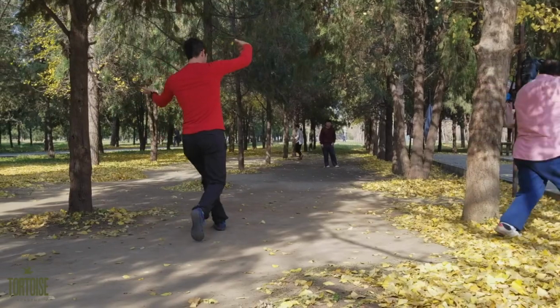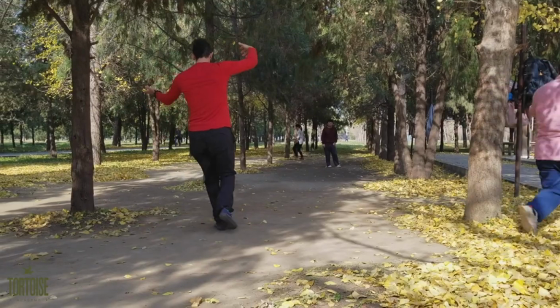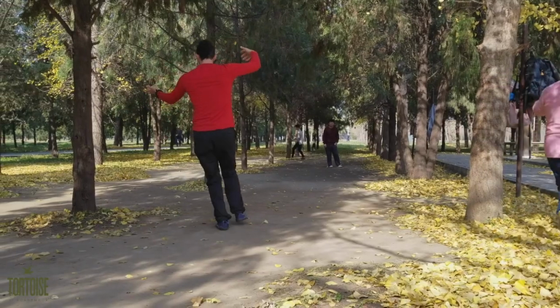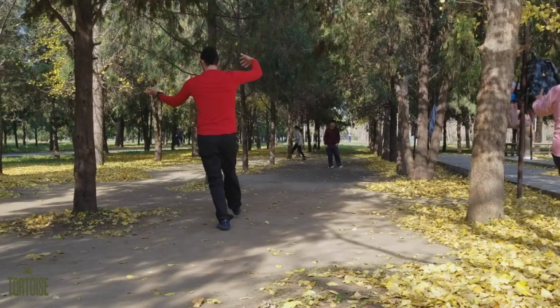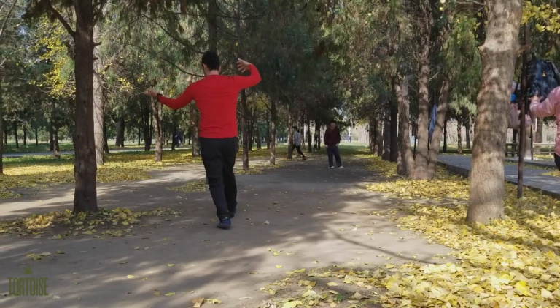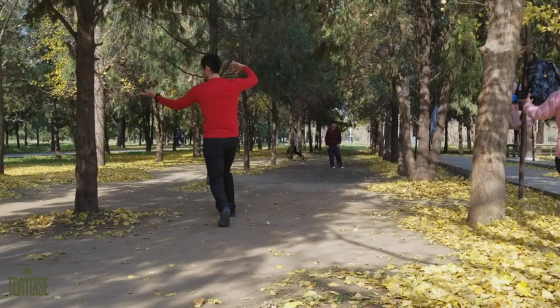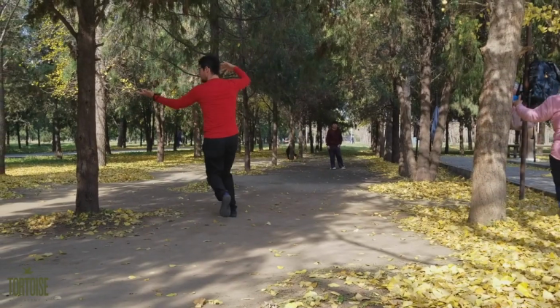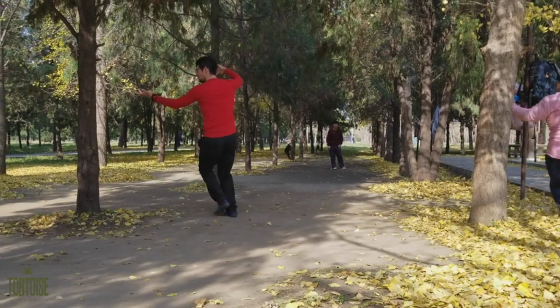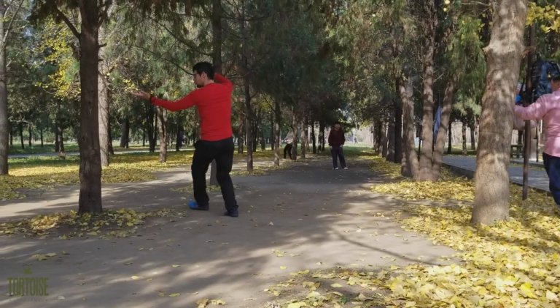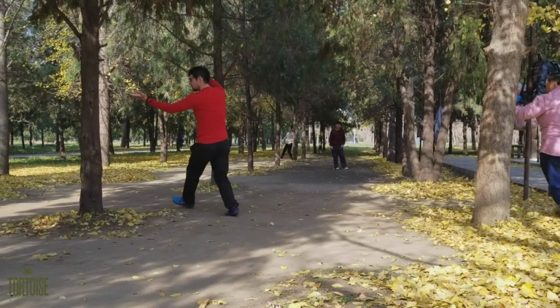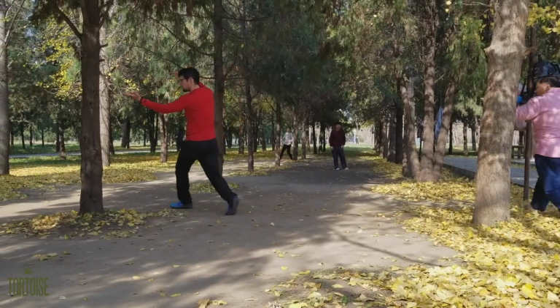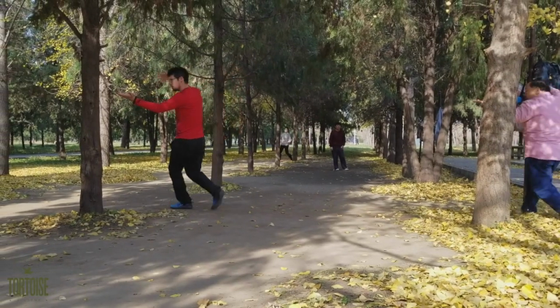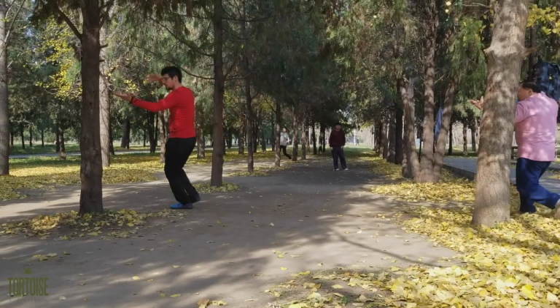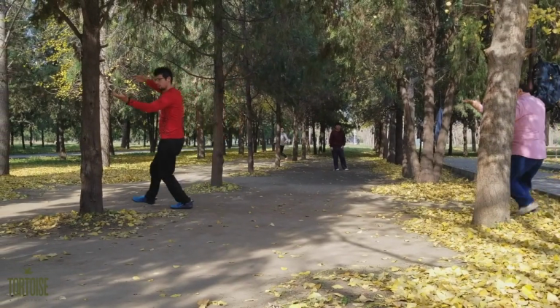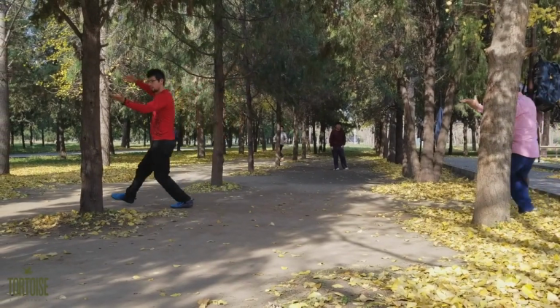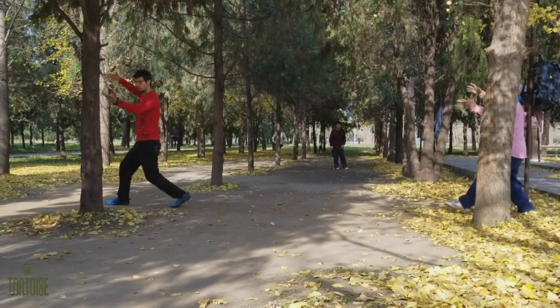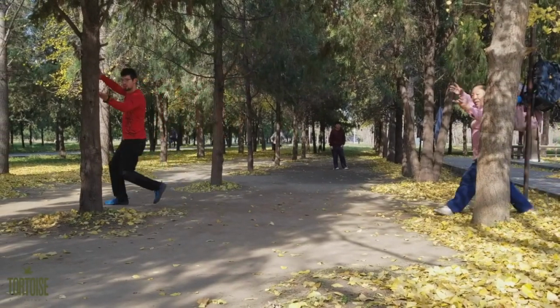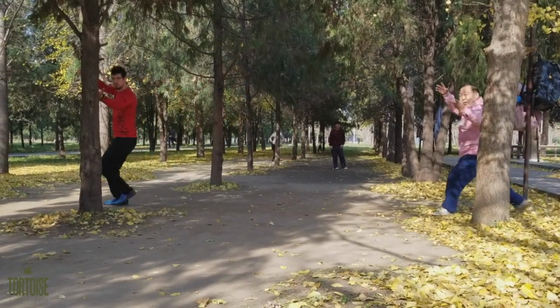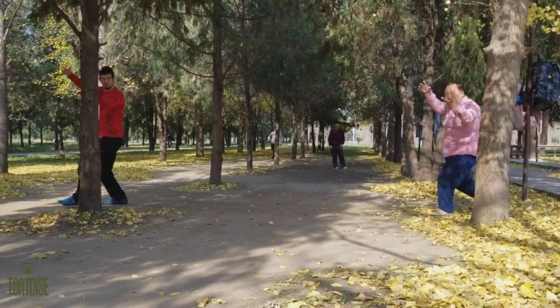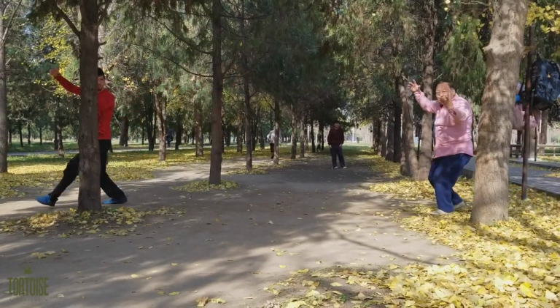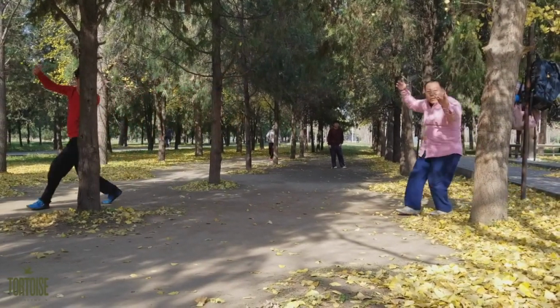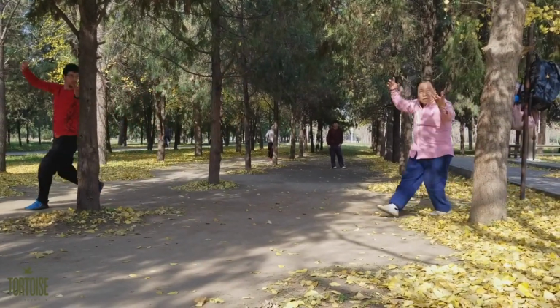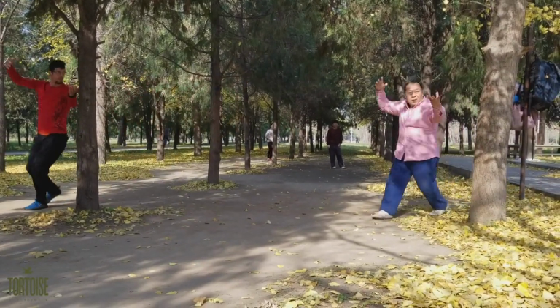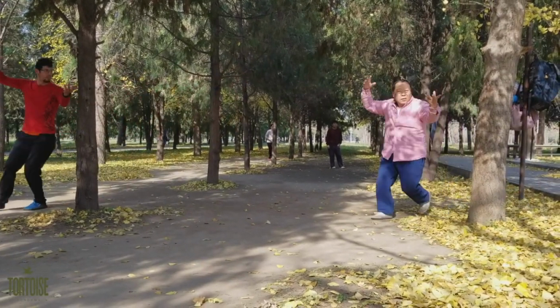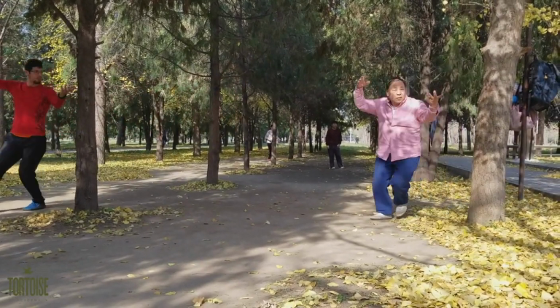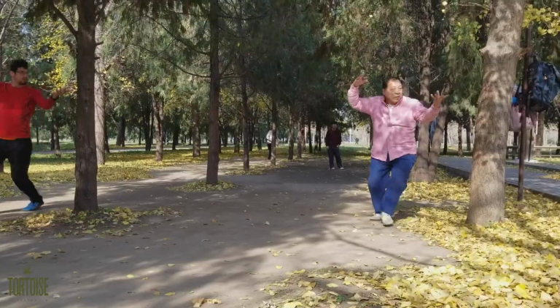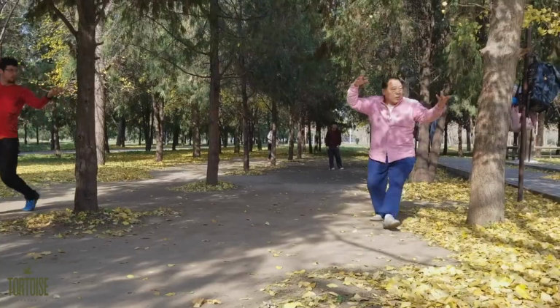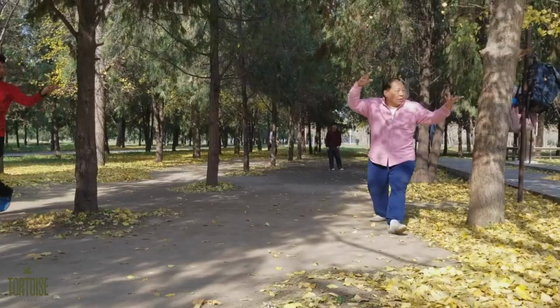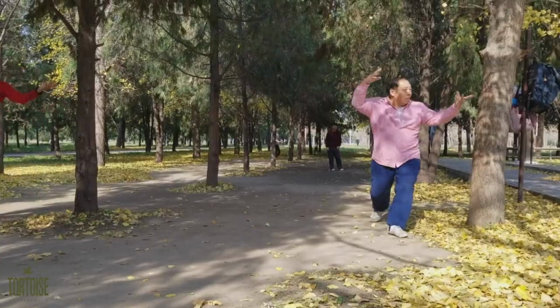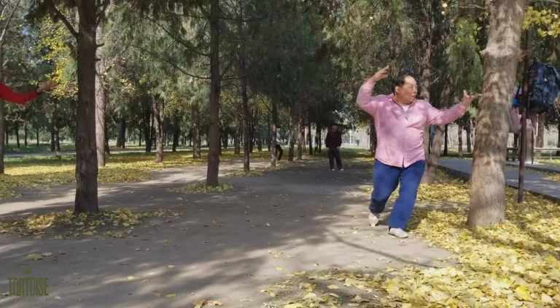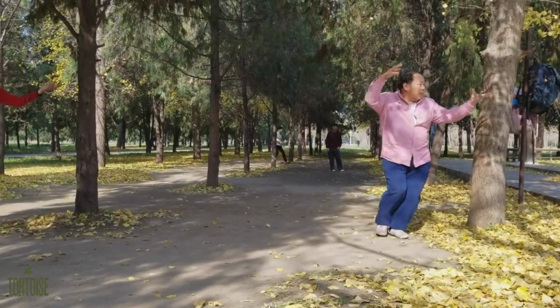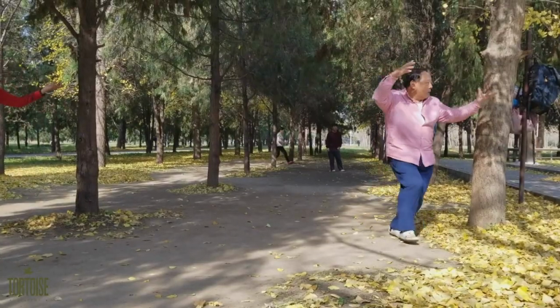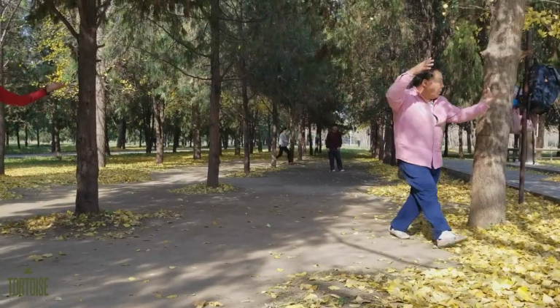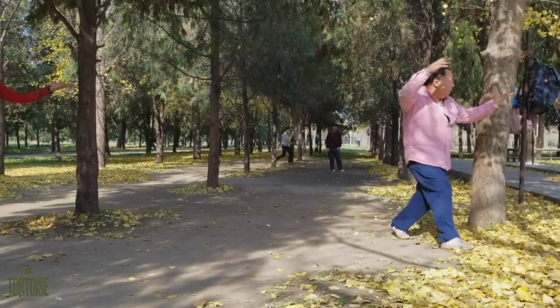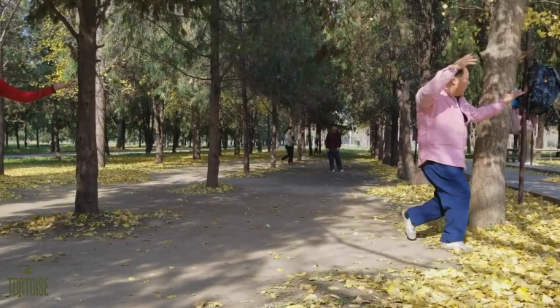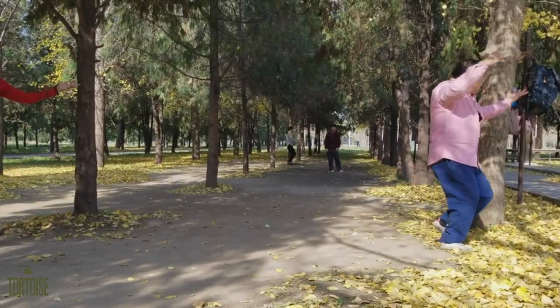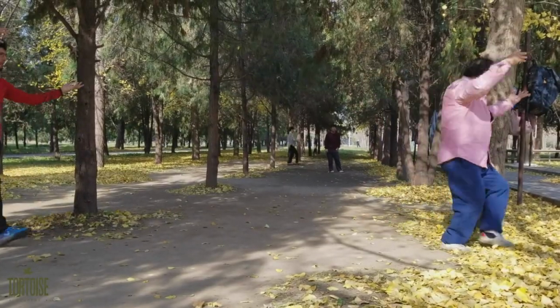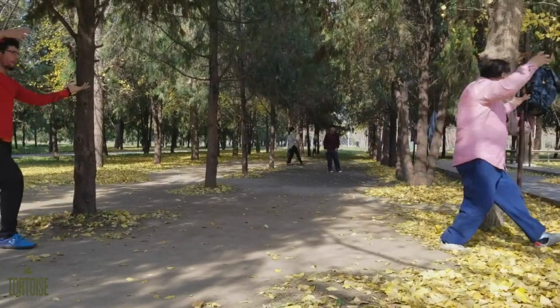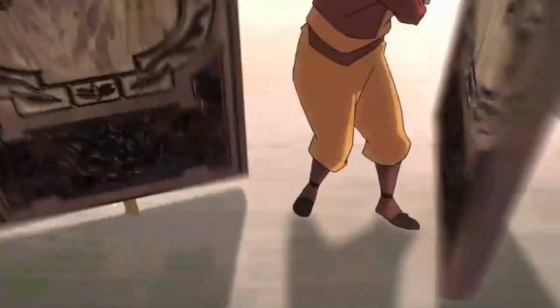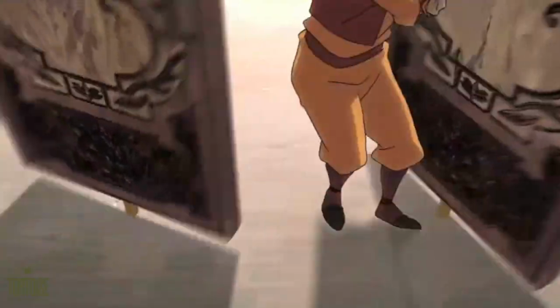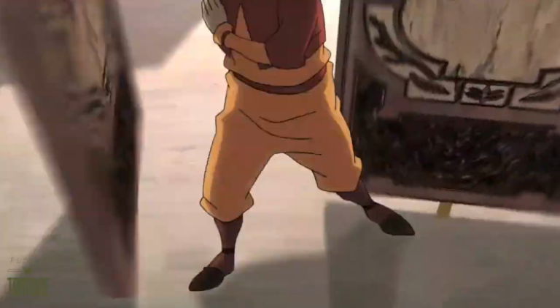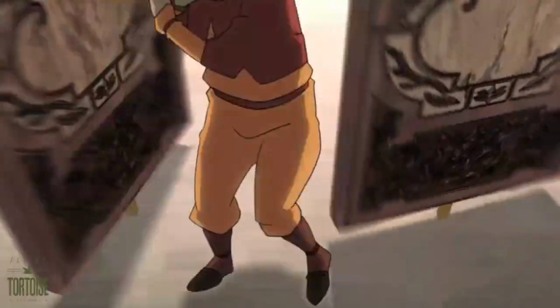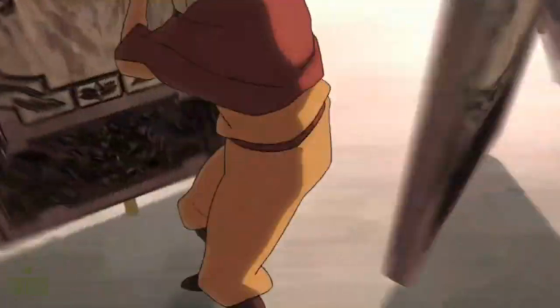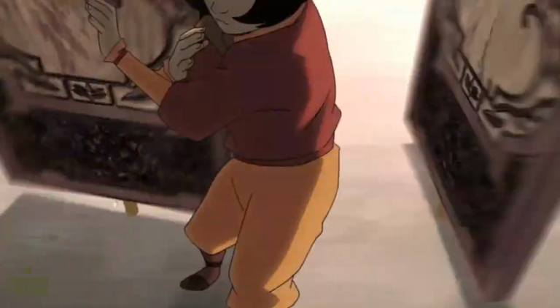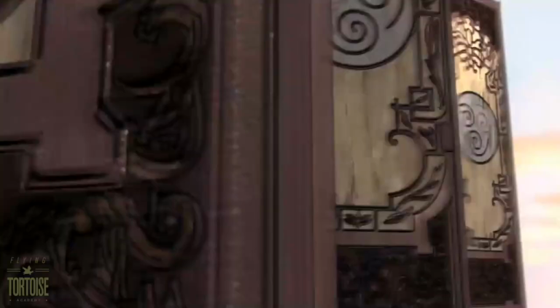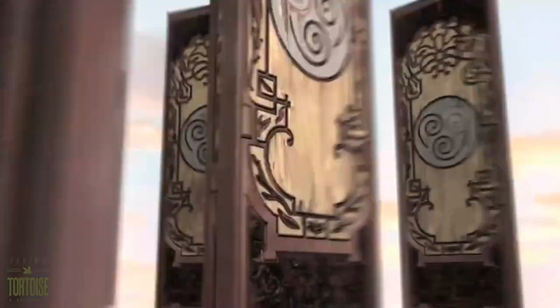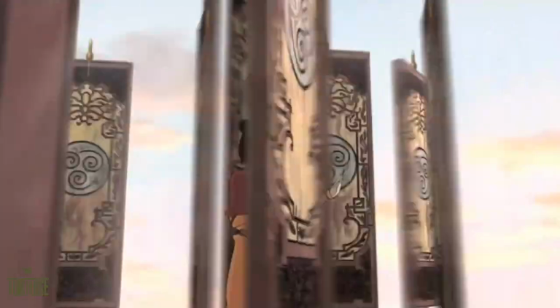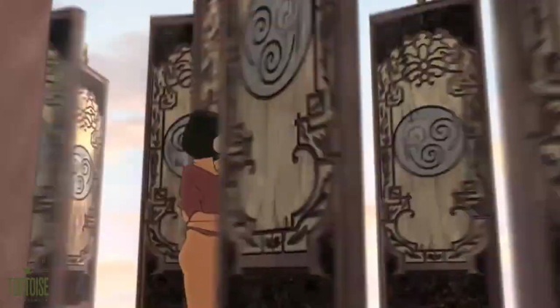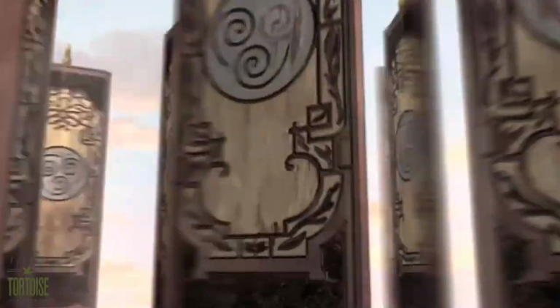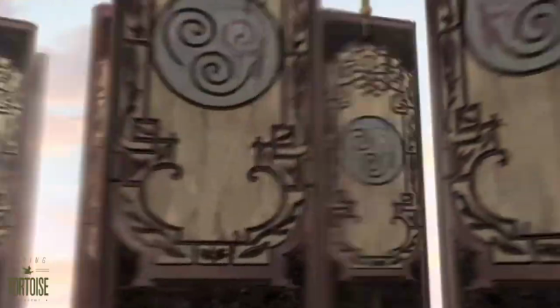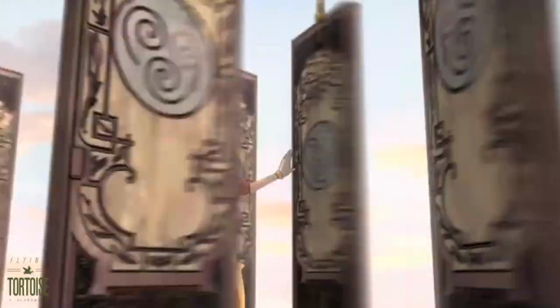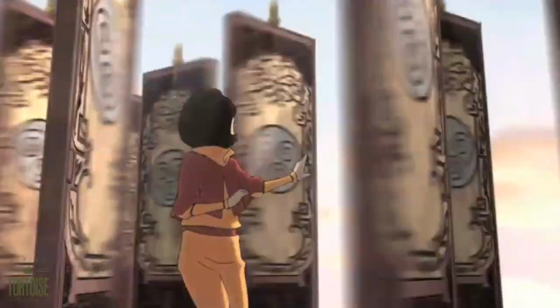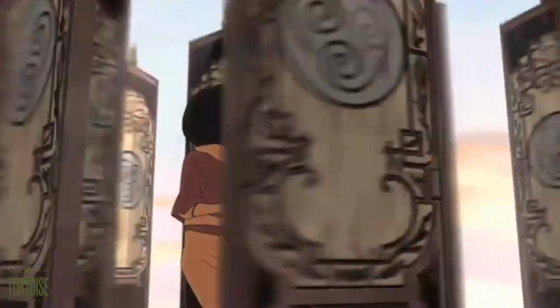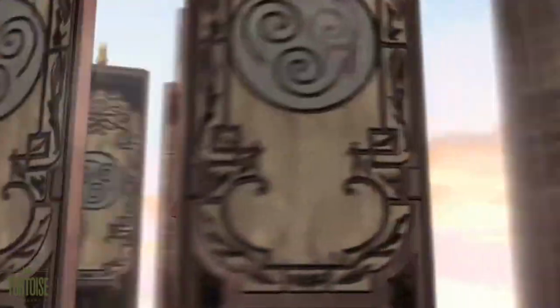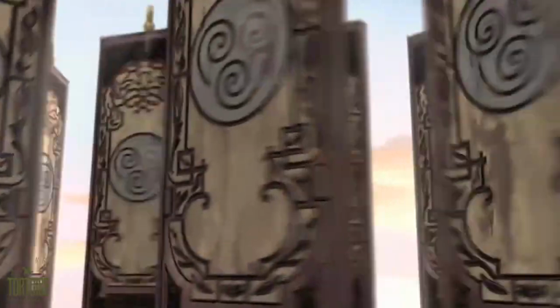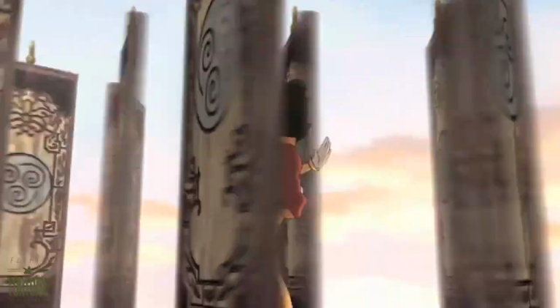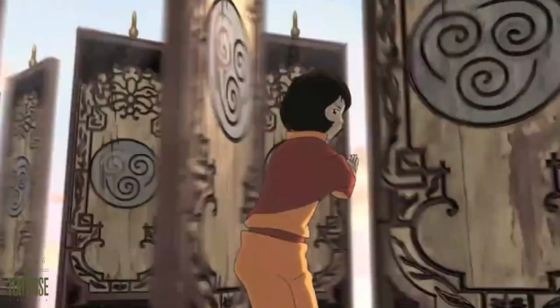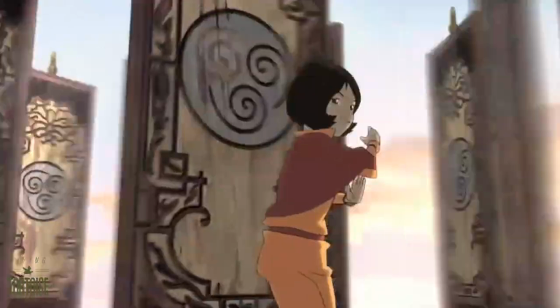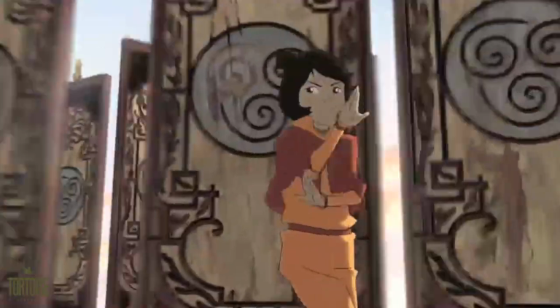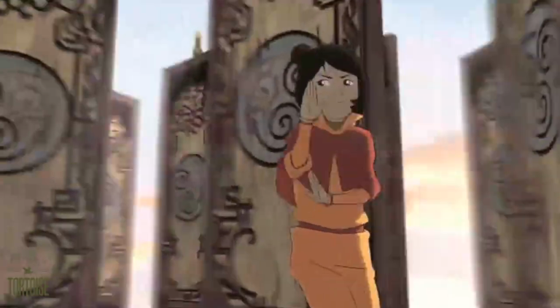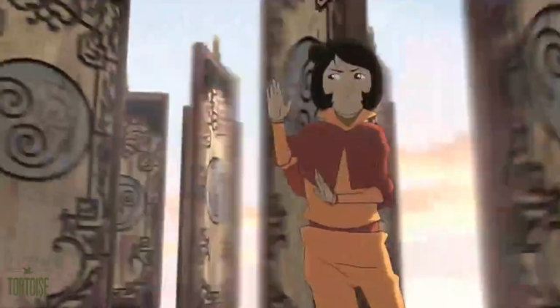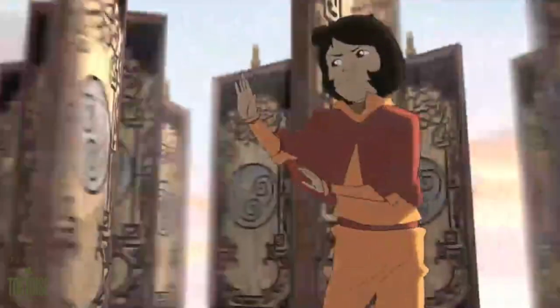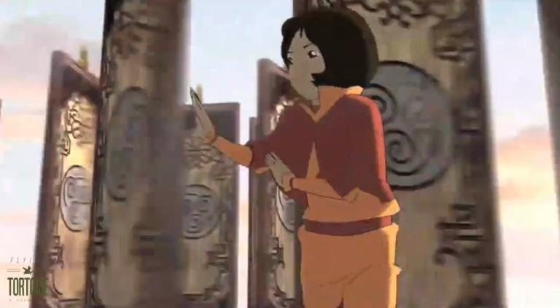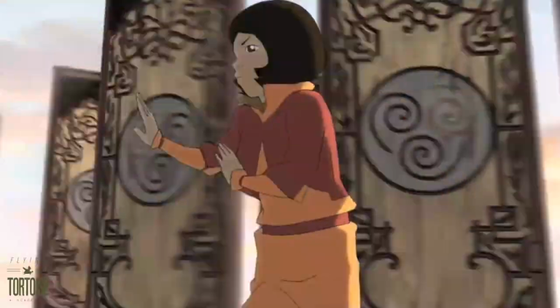The northern Chinese martial art Bagua Zhang is best known for its flexible footwork and for being the inspiration for airbending on Avatar and Korra.